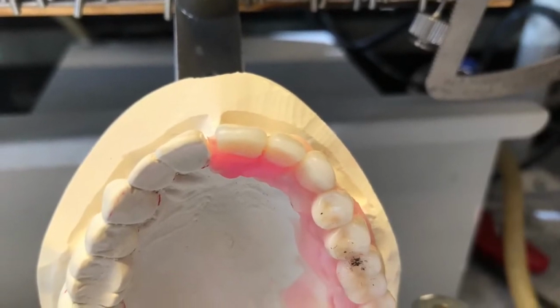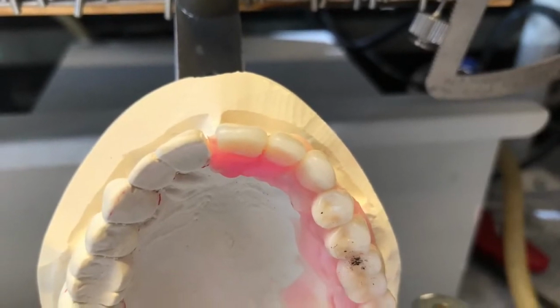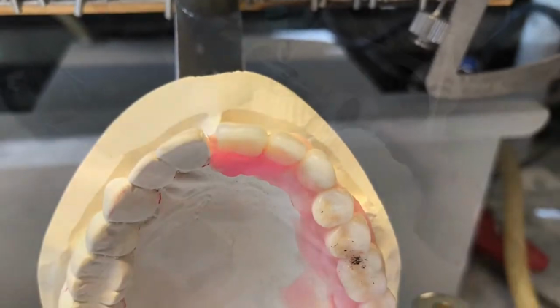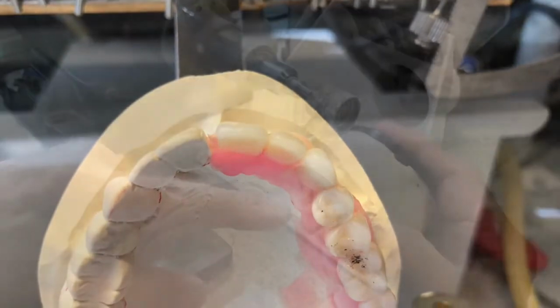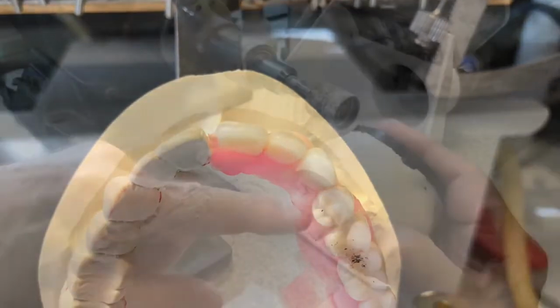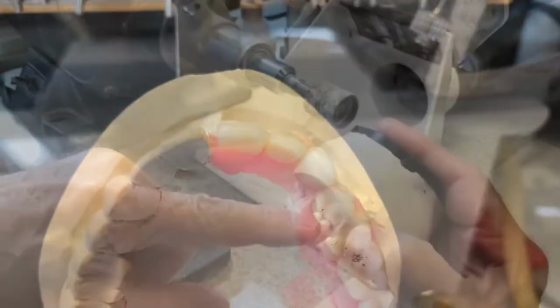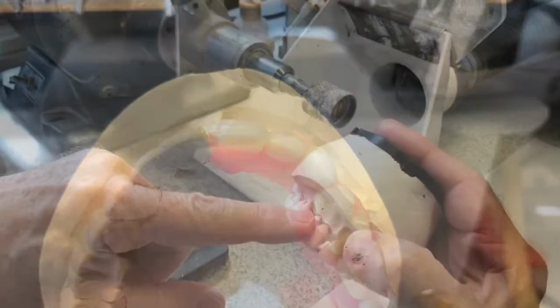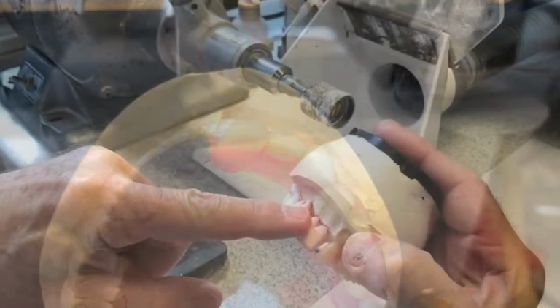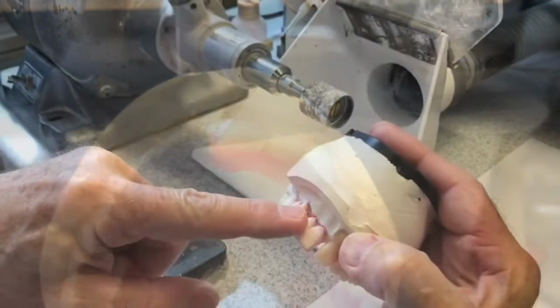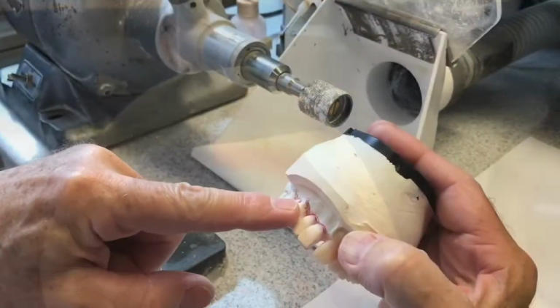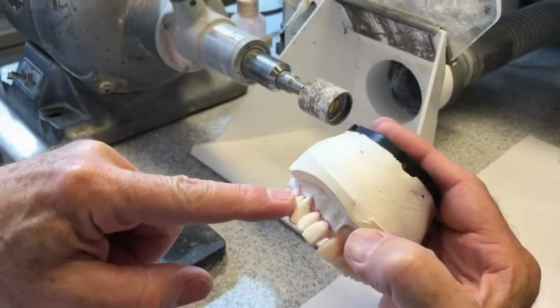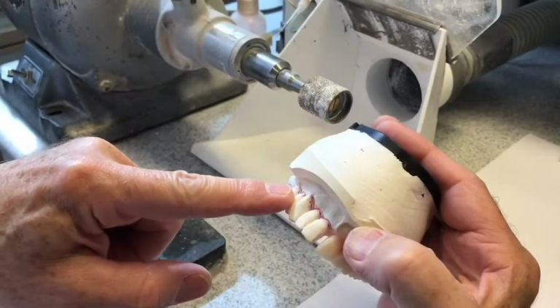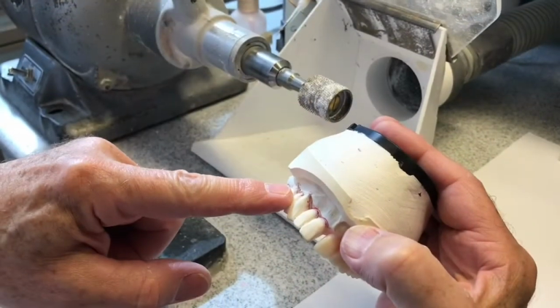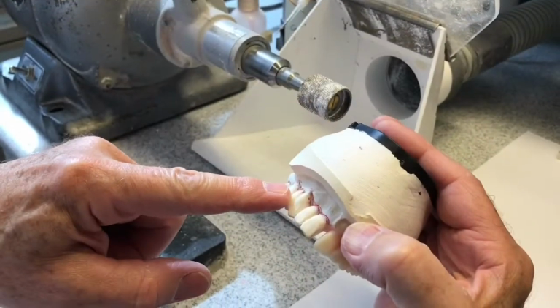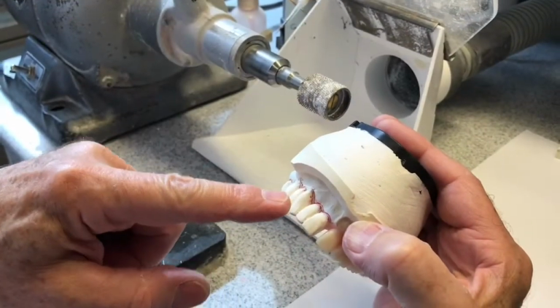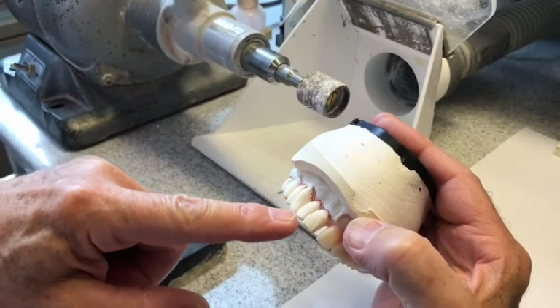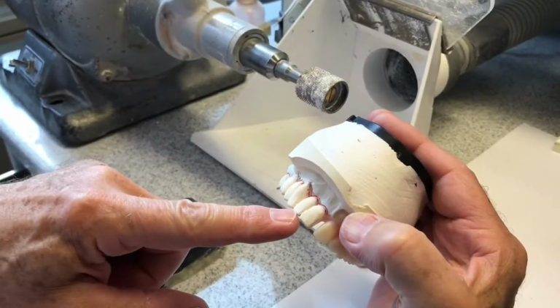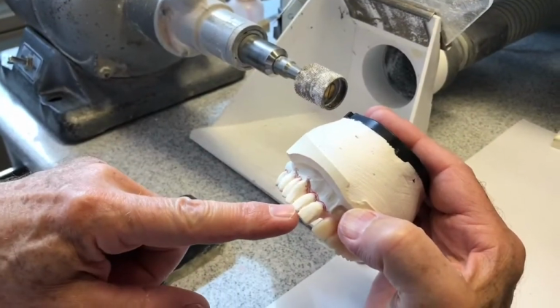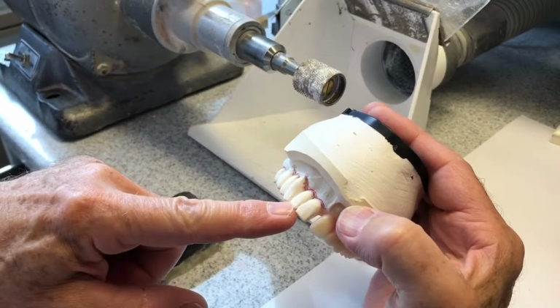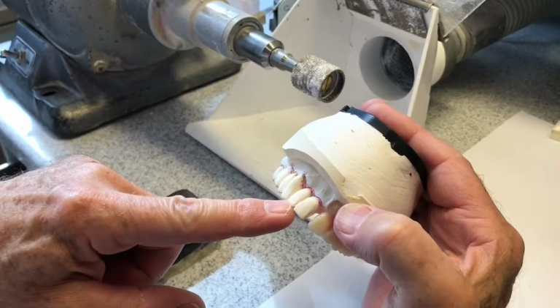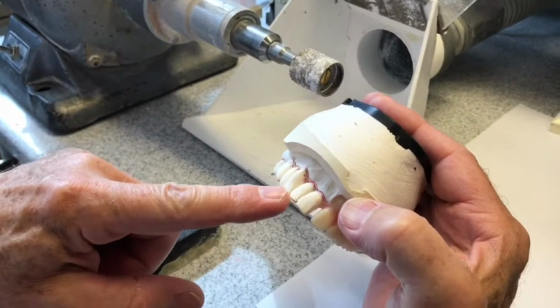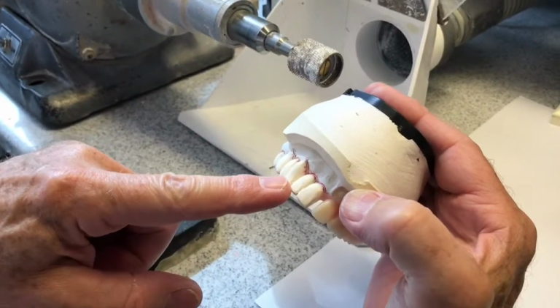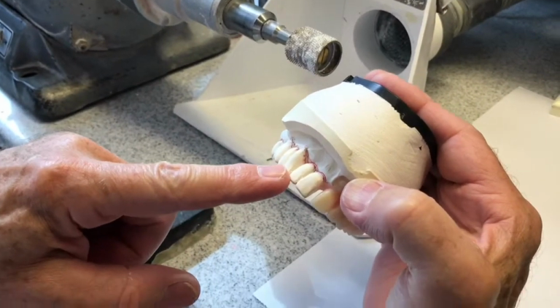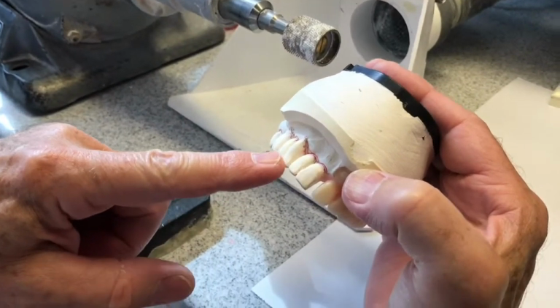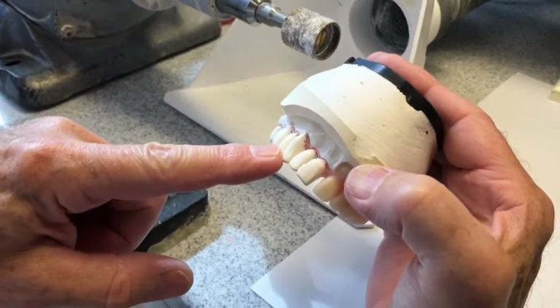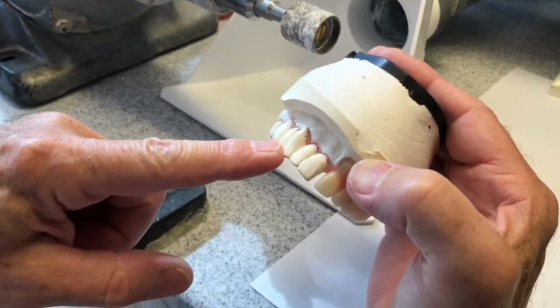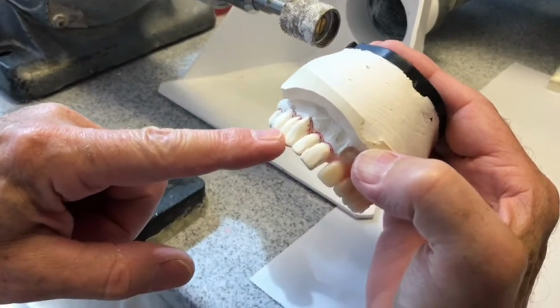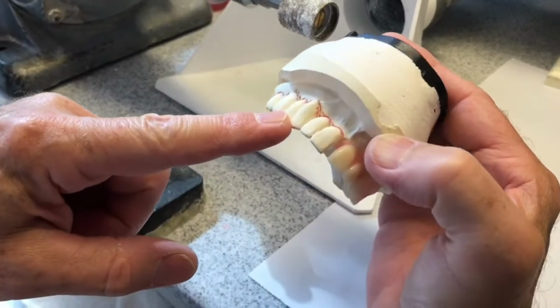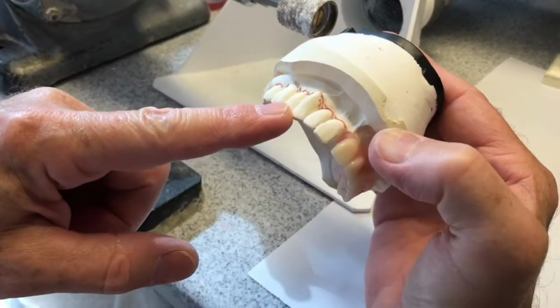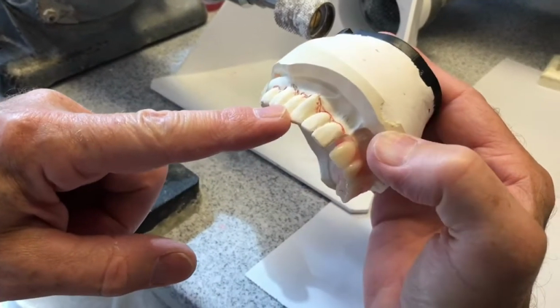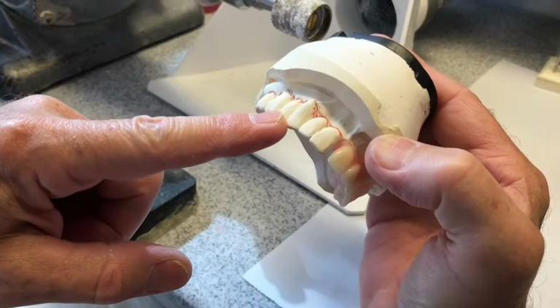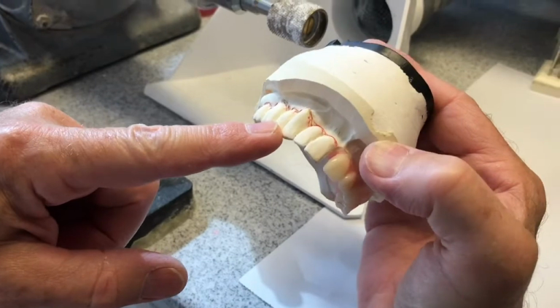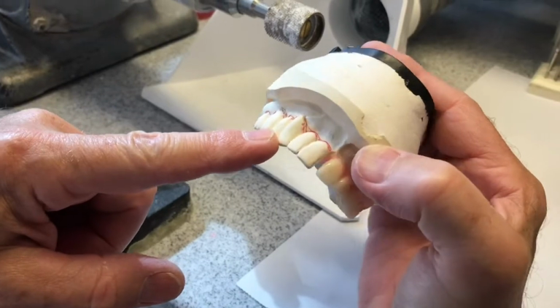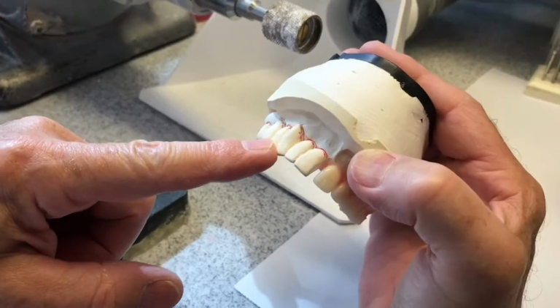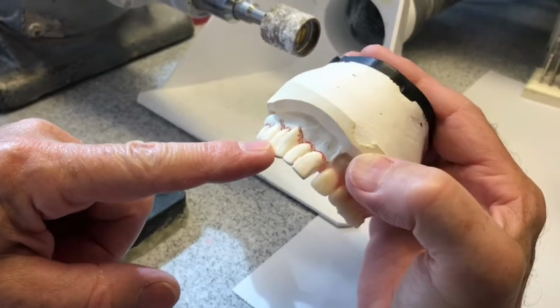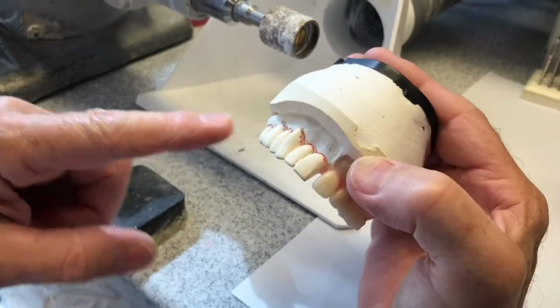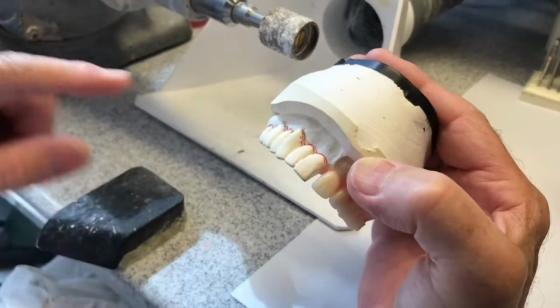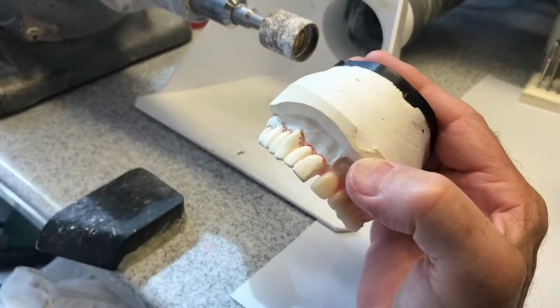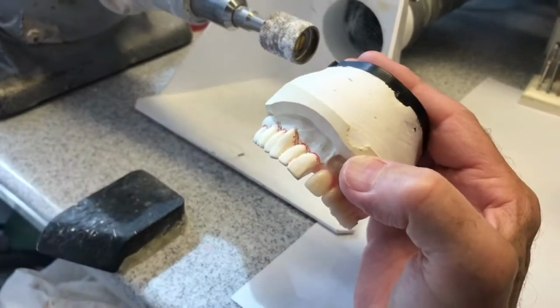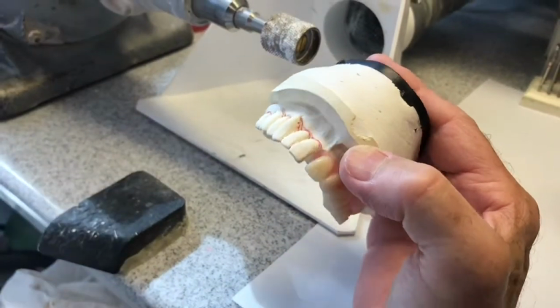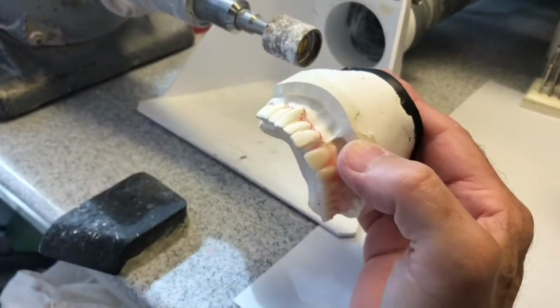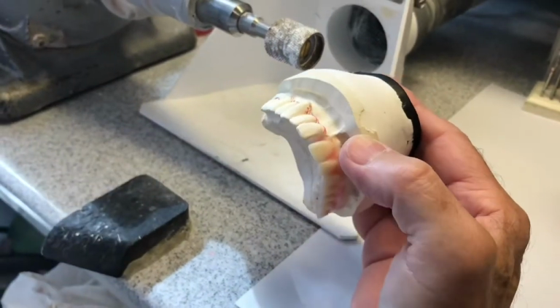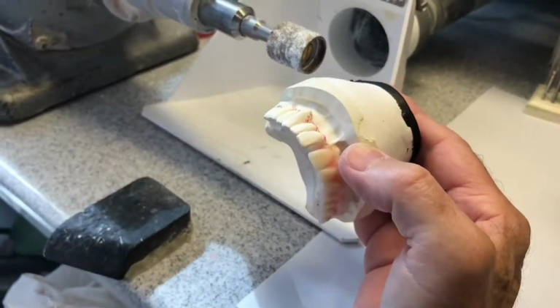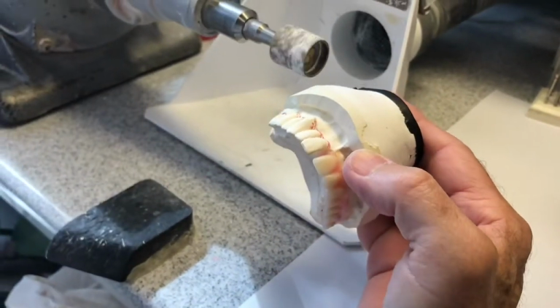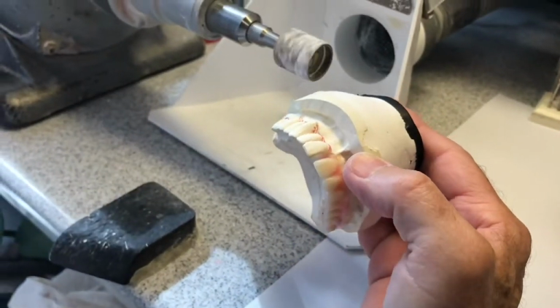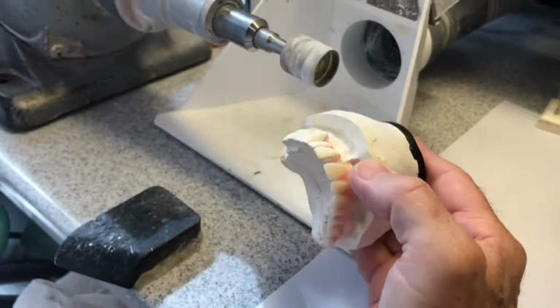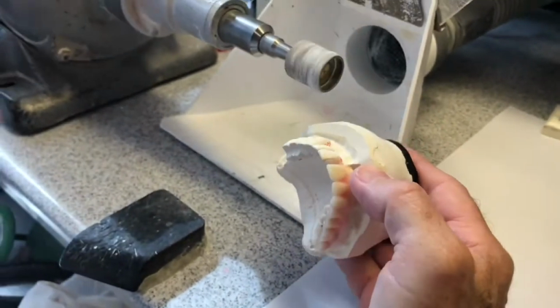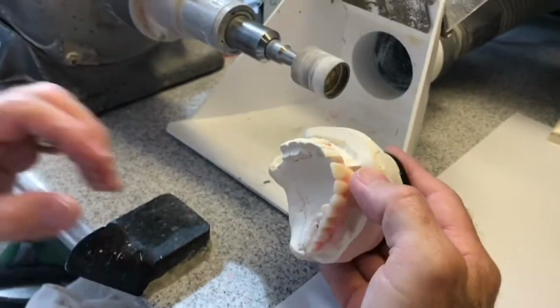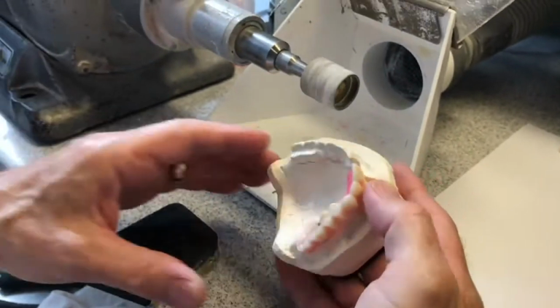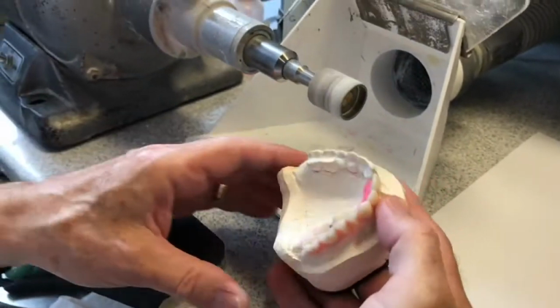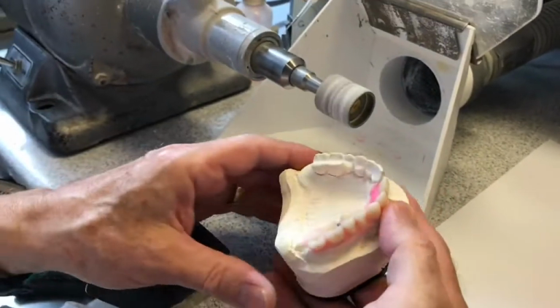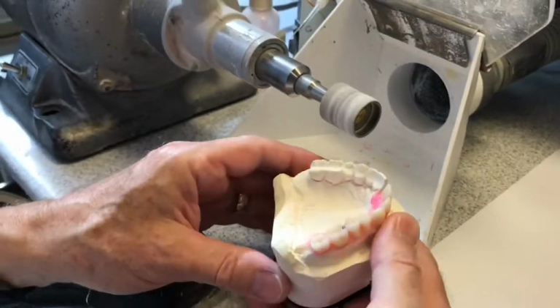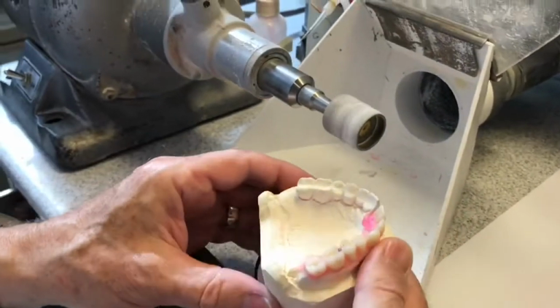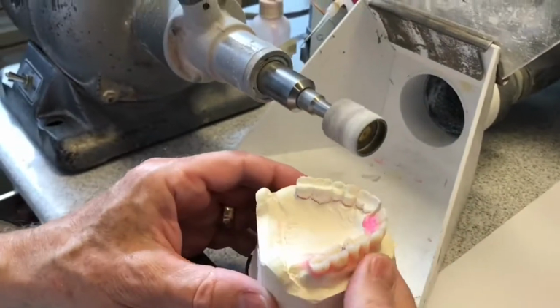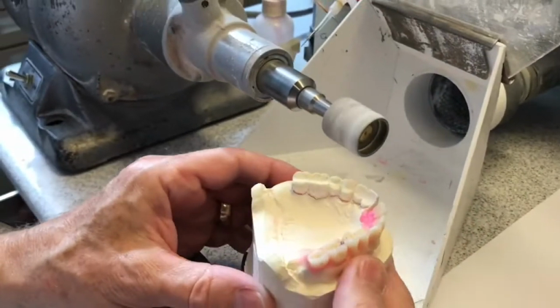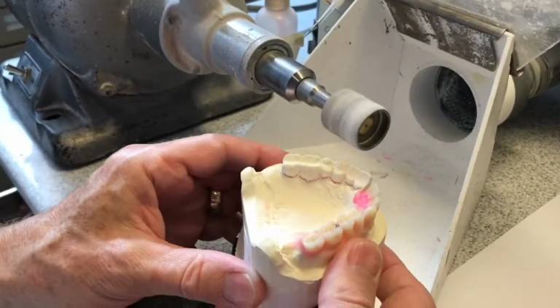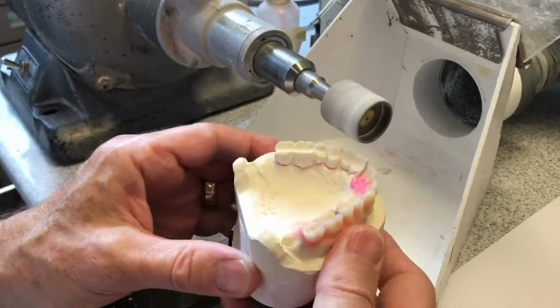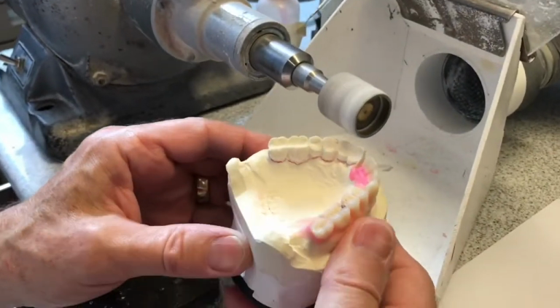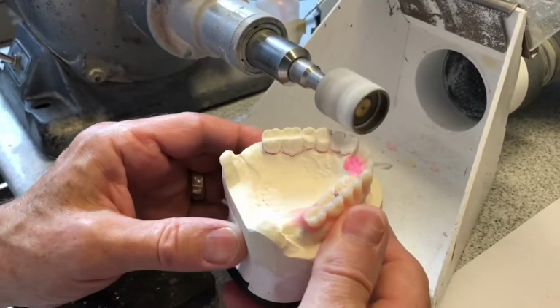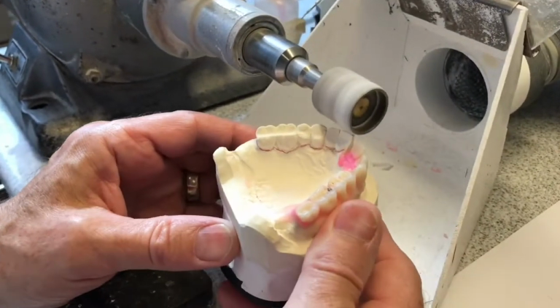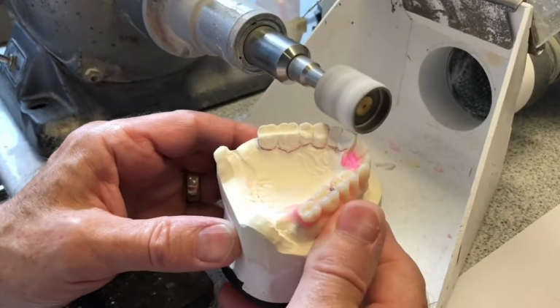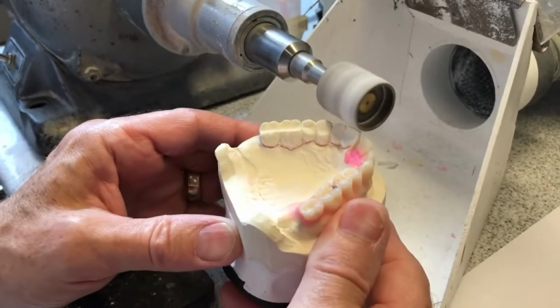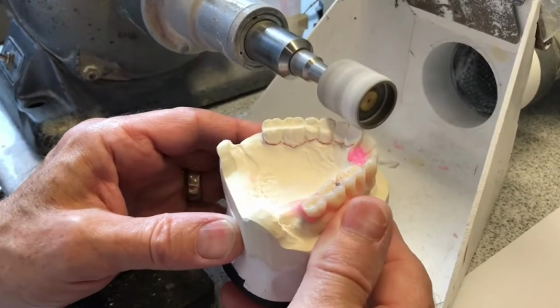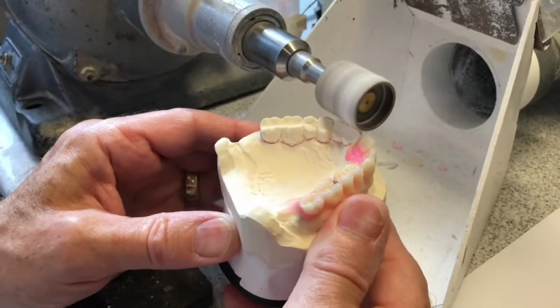Okay, I'm going to grind these teeth off. I'm going to take away the teeth and not the bone.